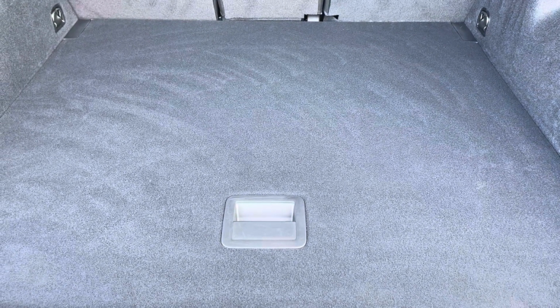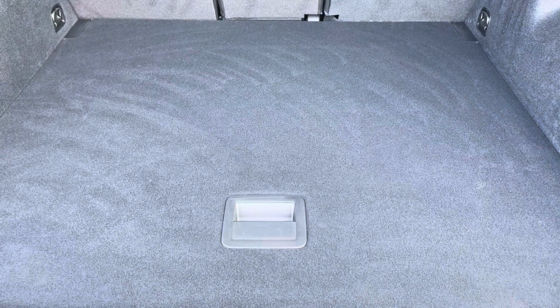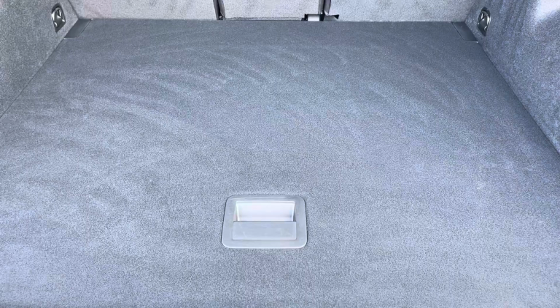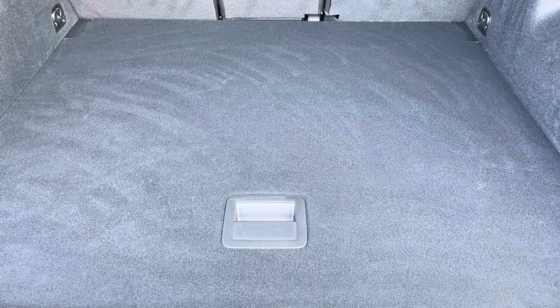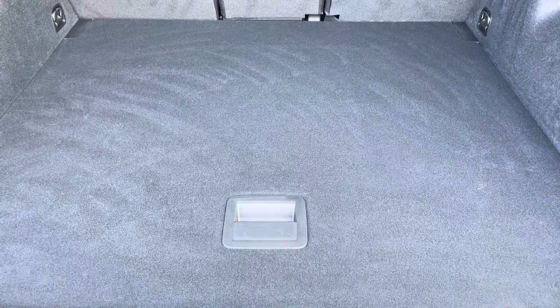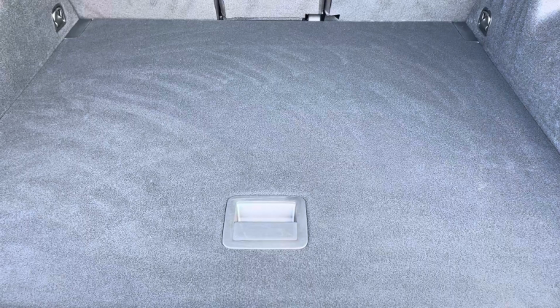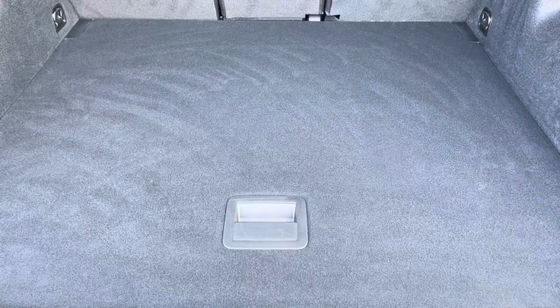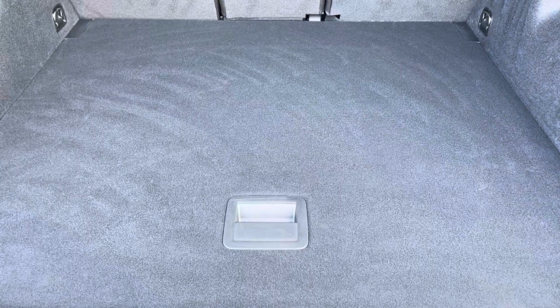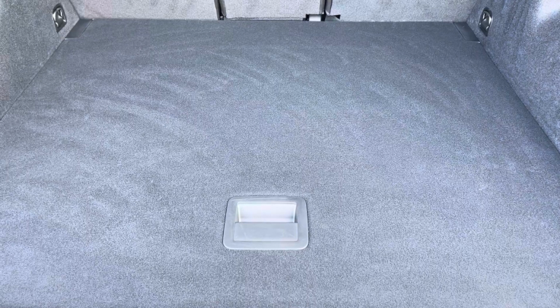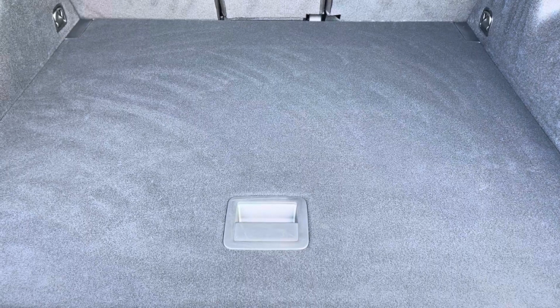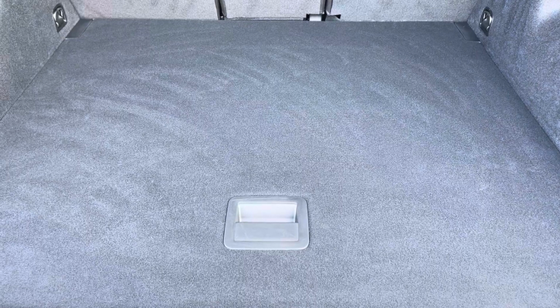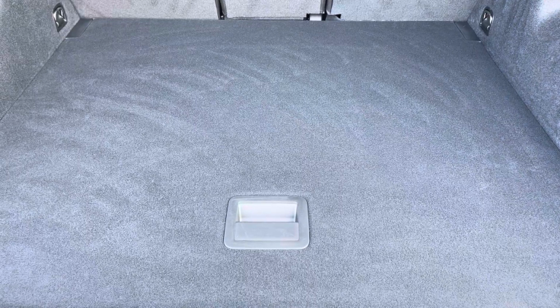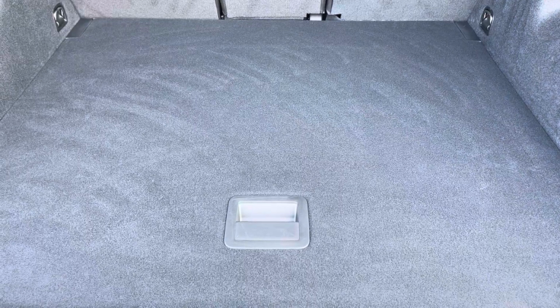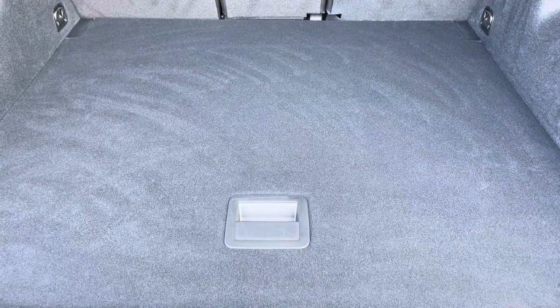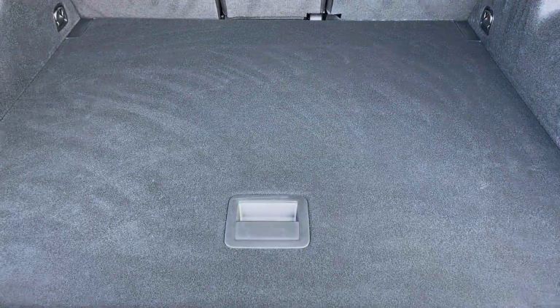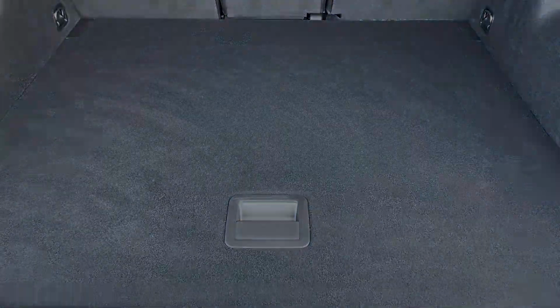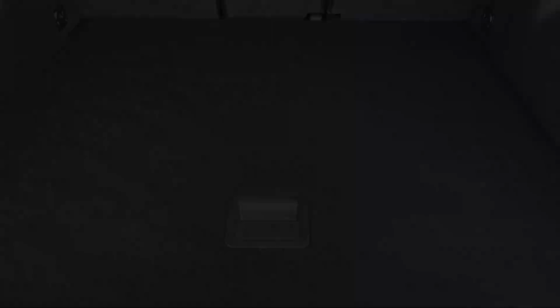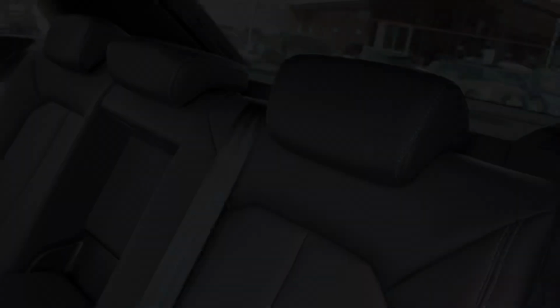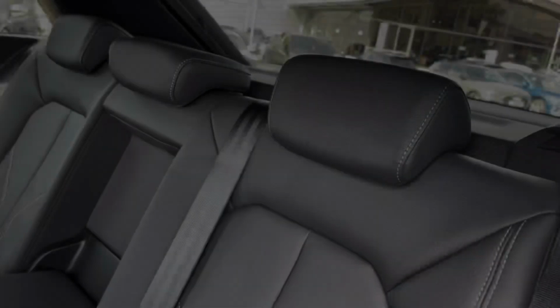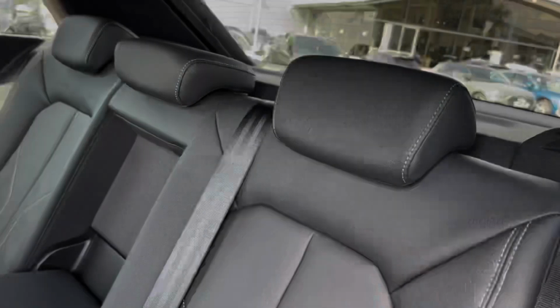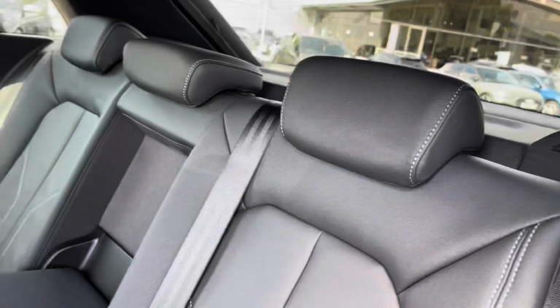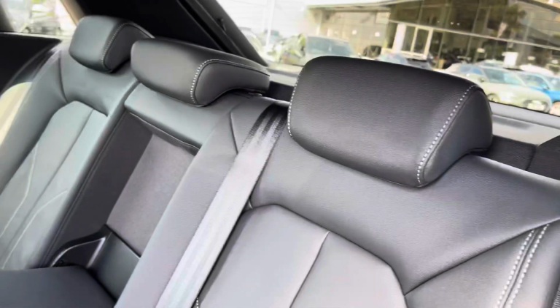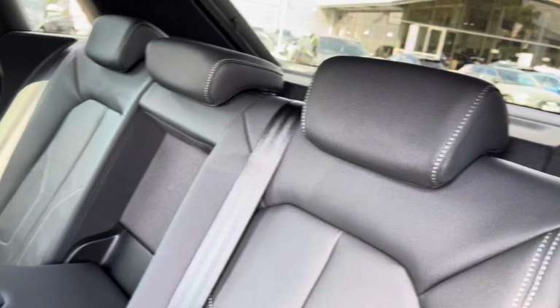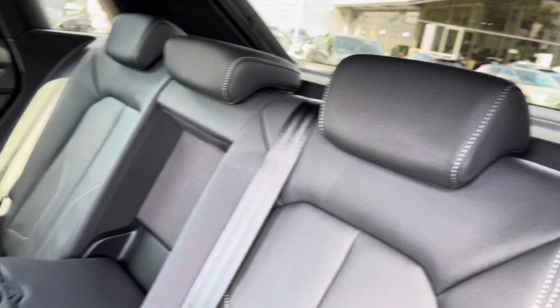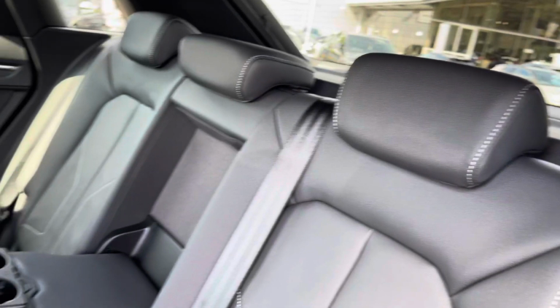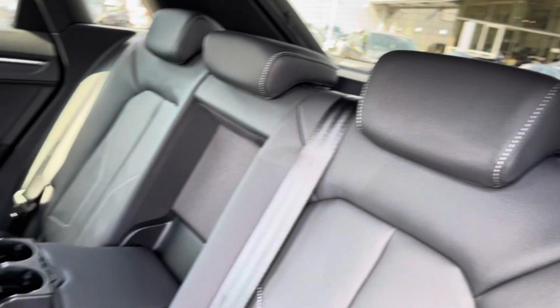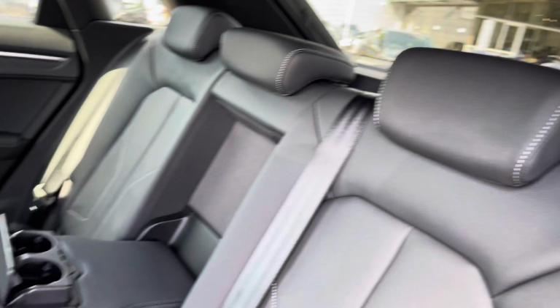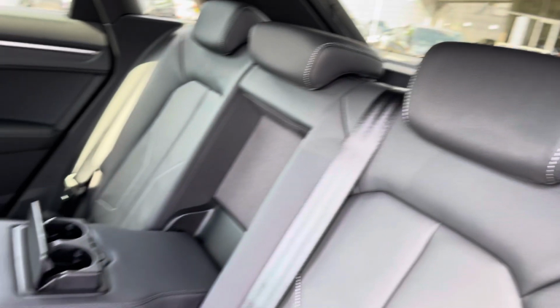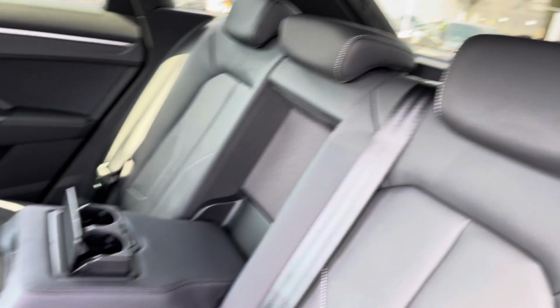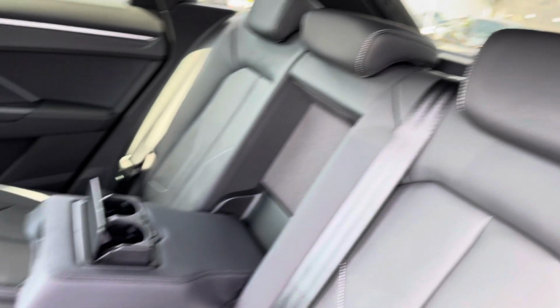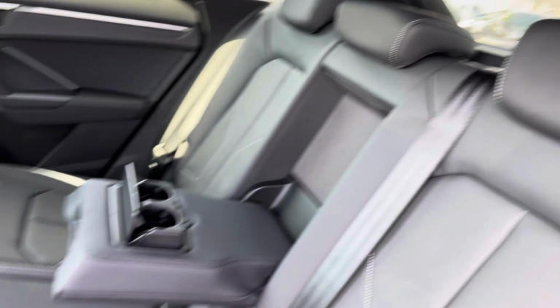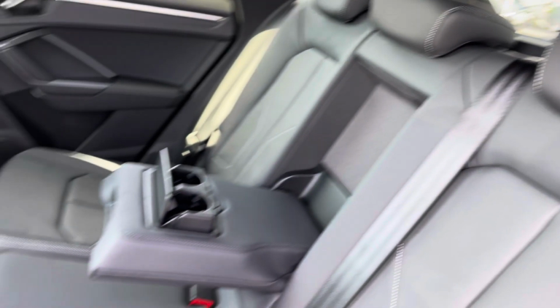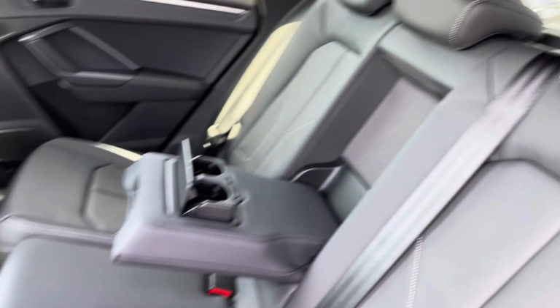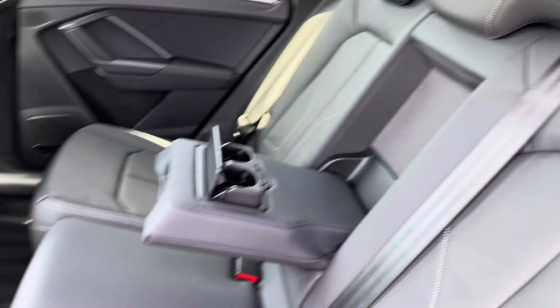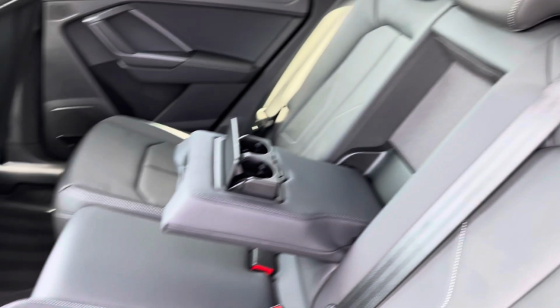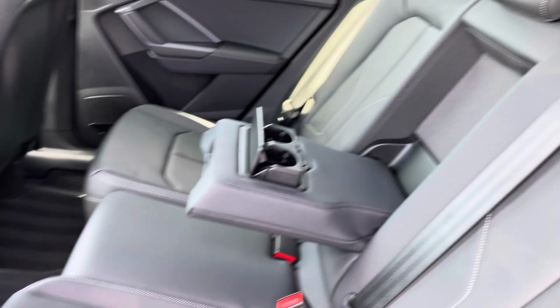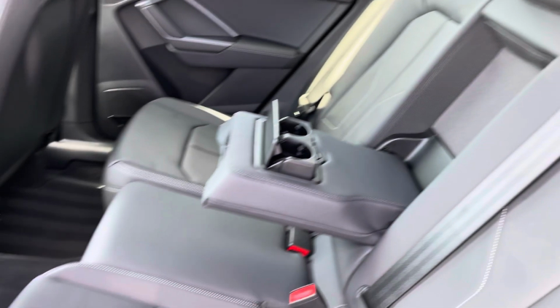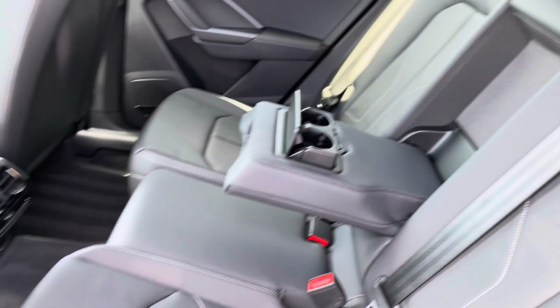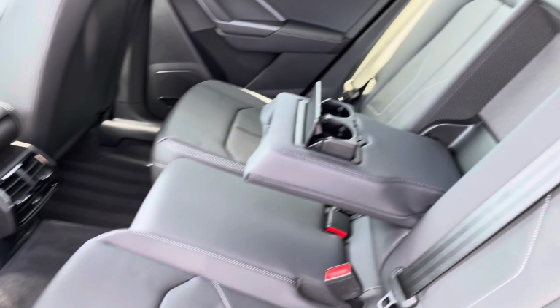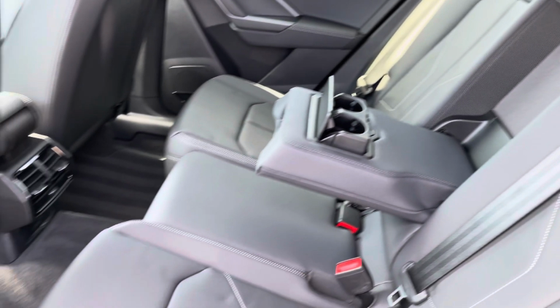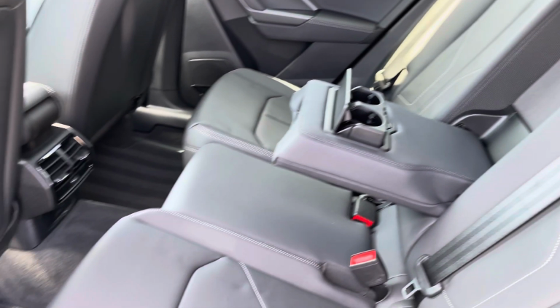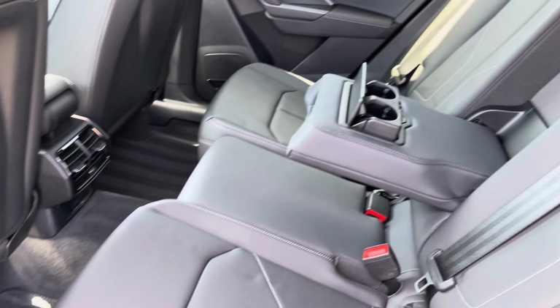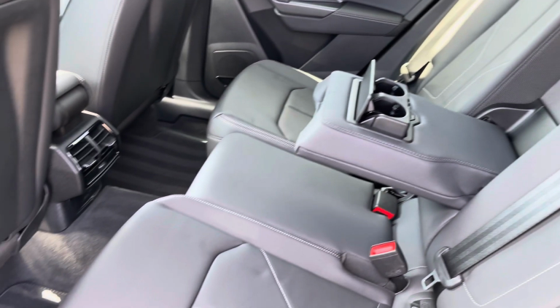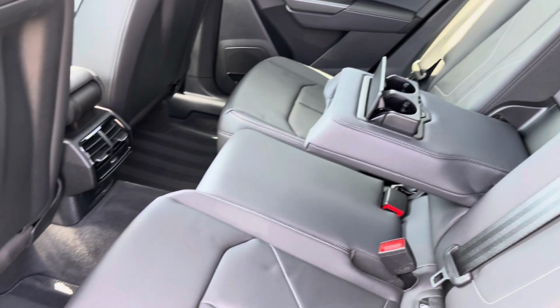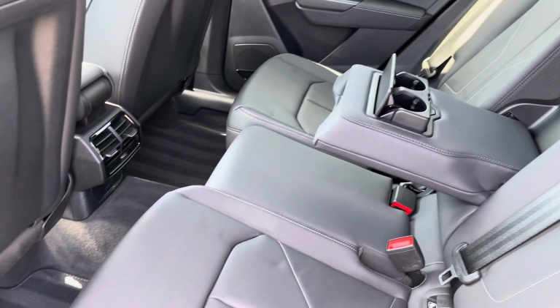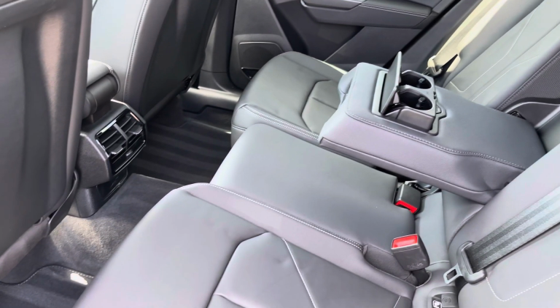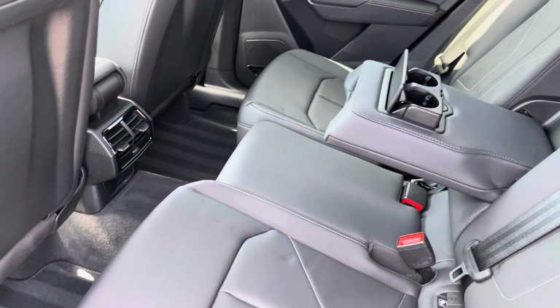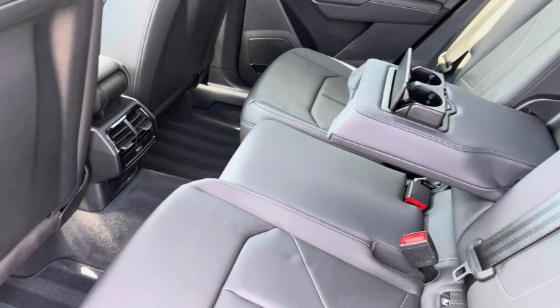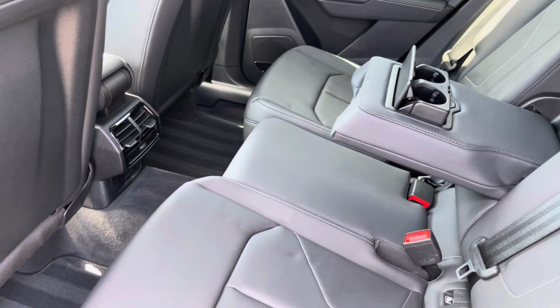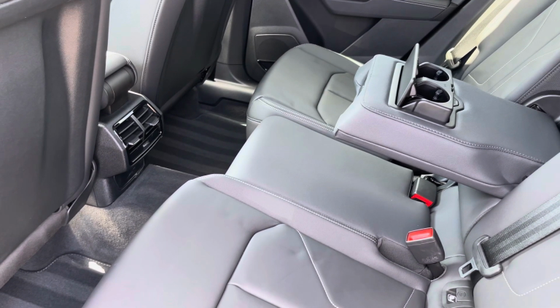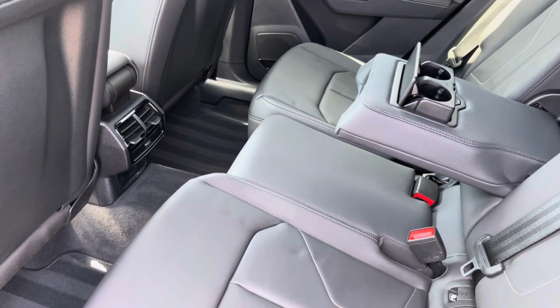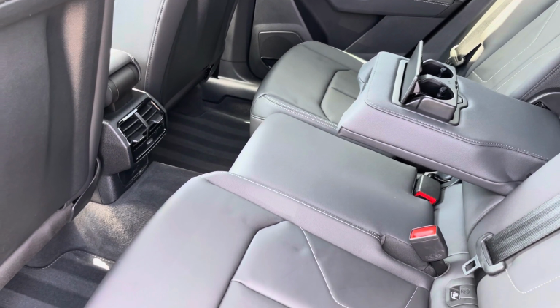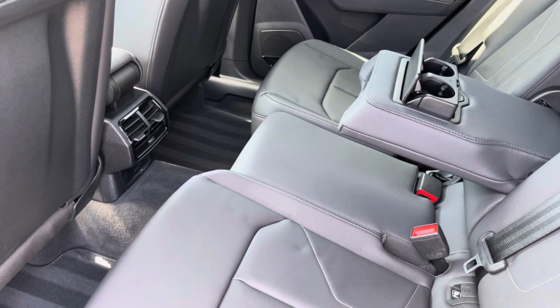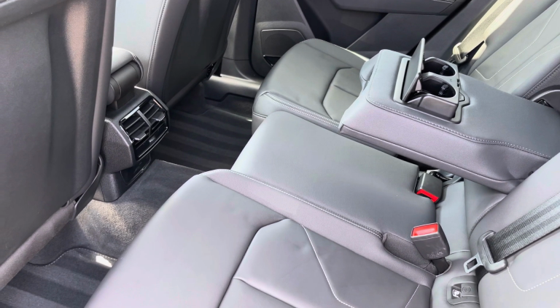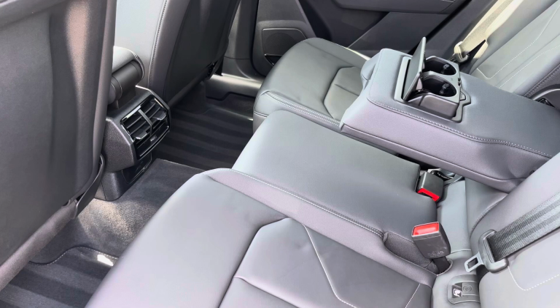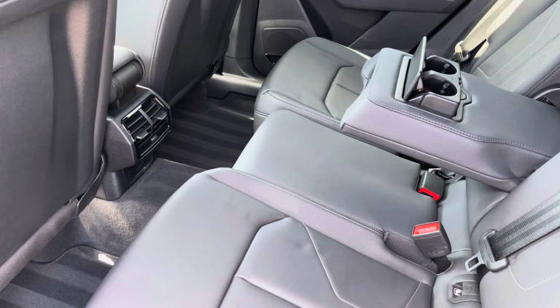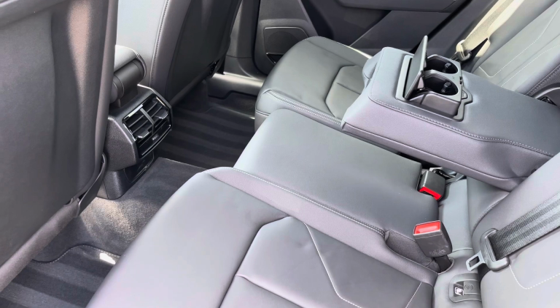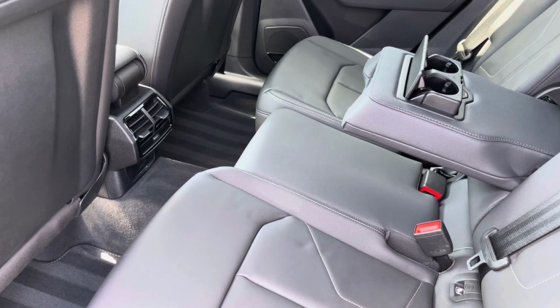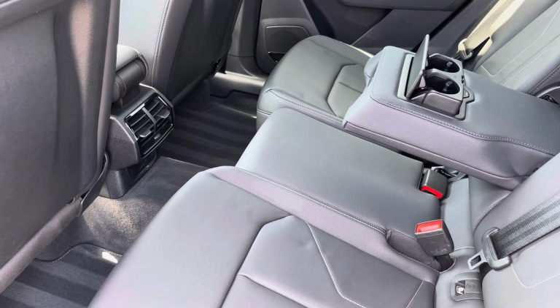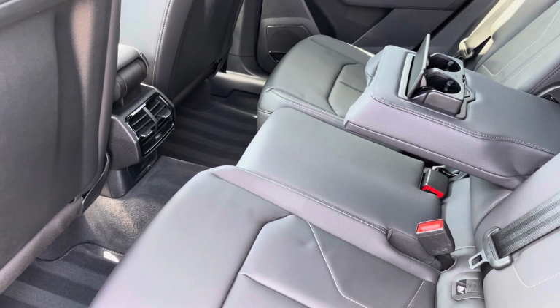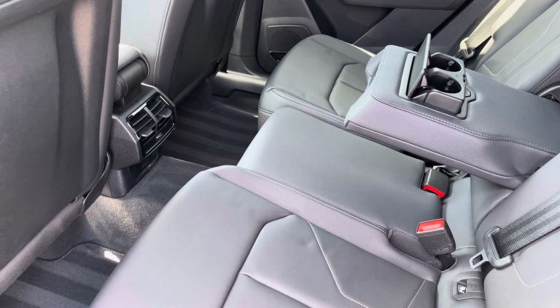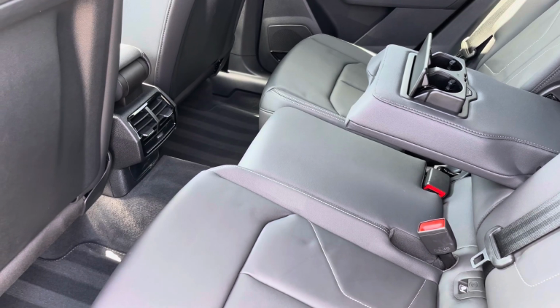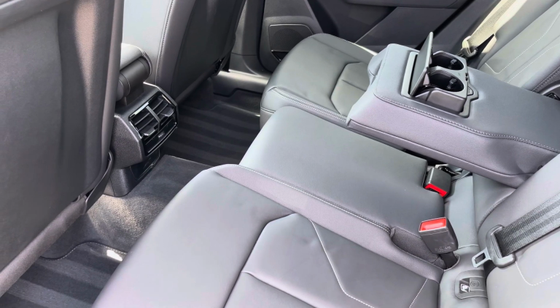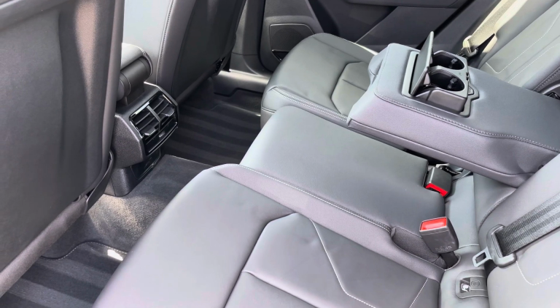We're into the rear interior now. Here we can see we can fit up to 3 passengers, with 2 isofix points and a drop-down armrest also.